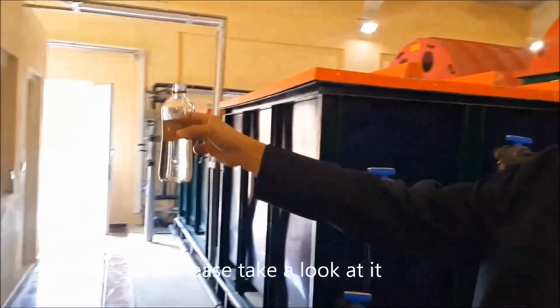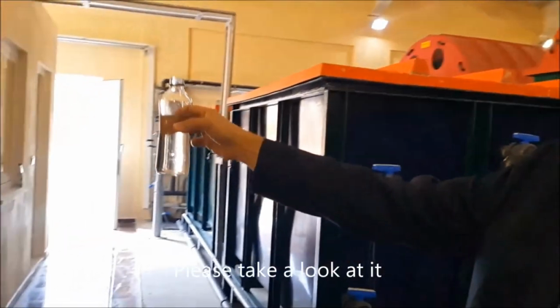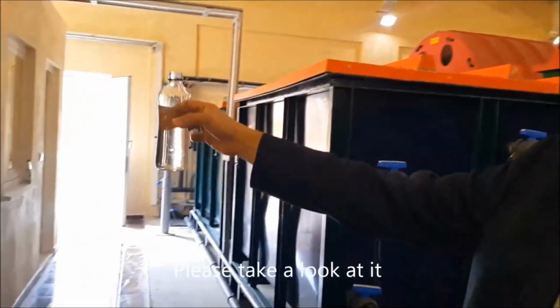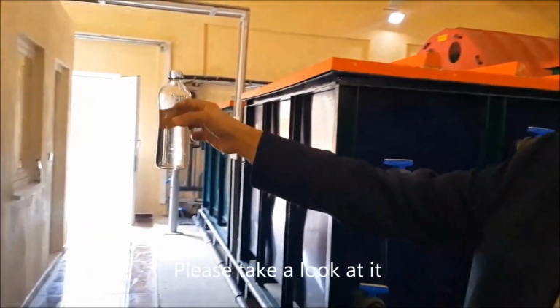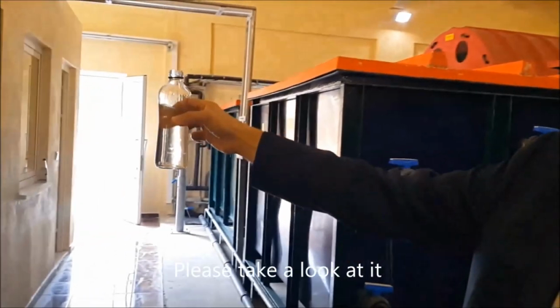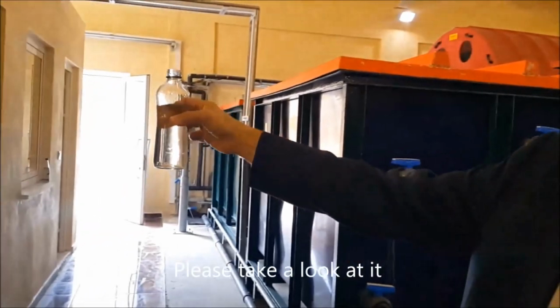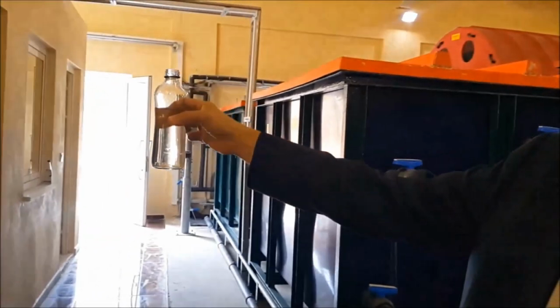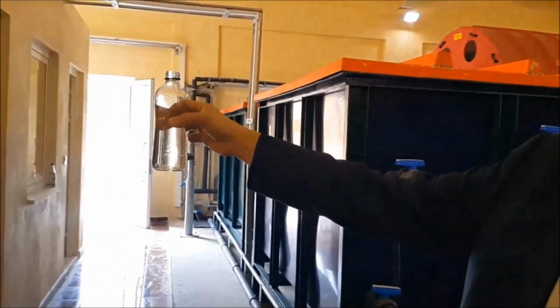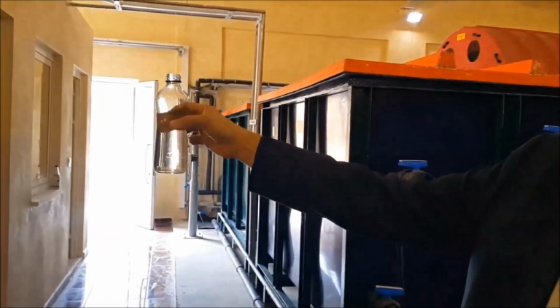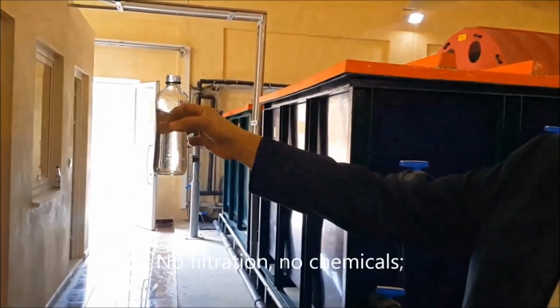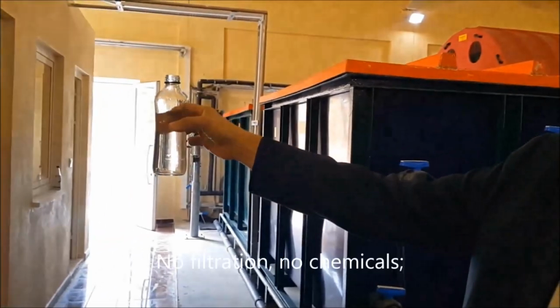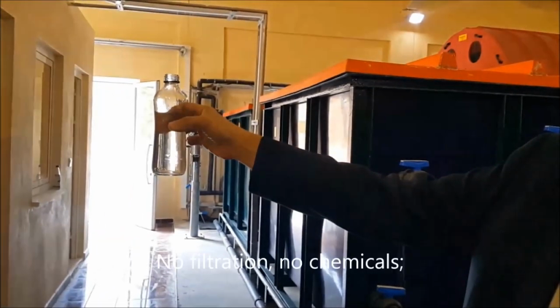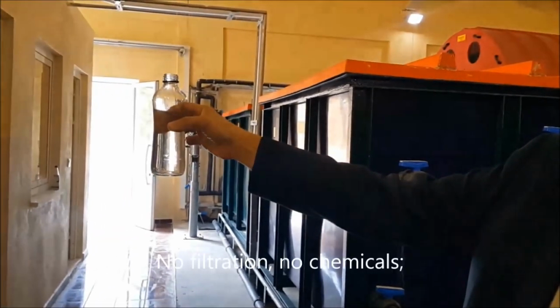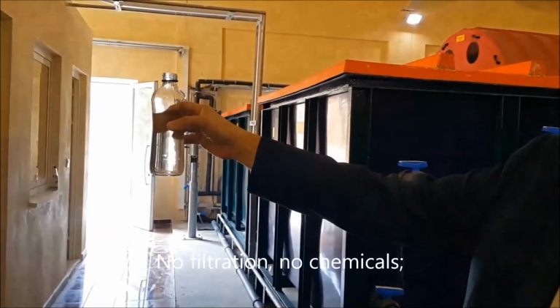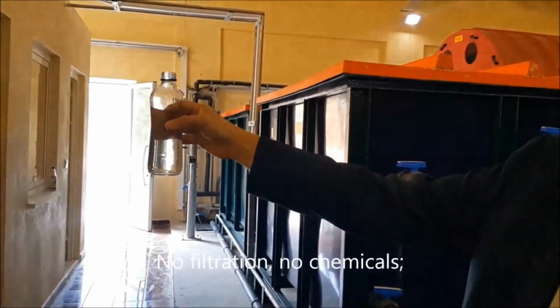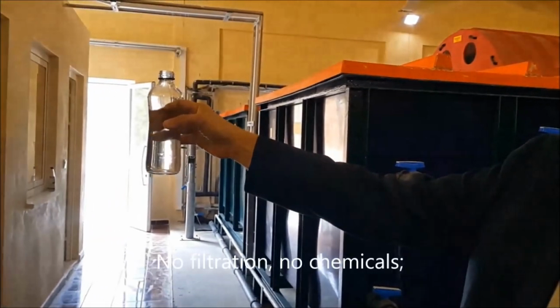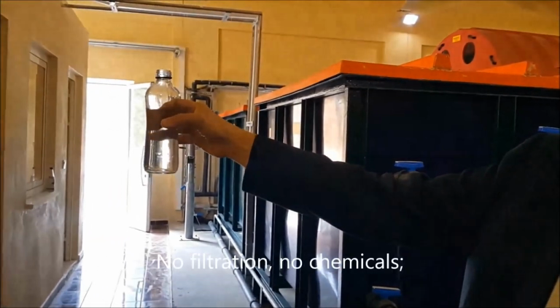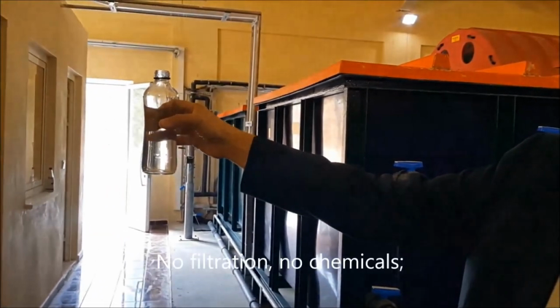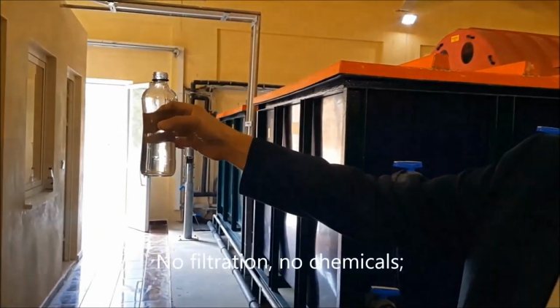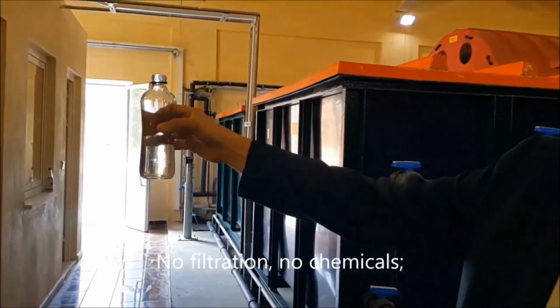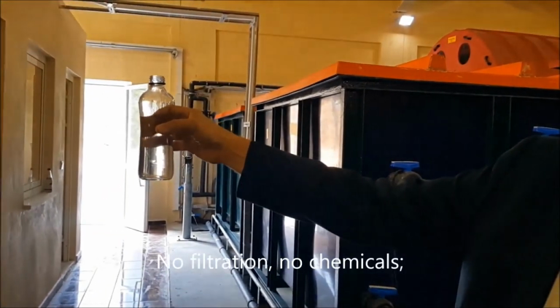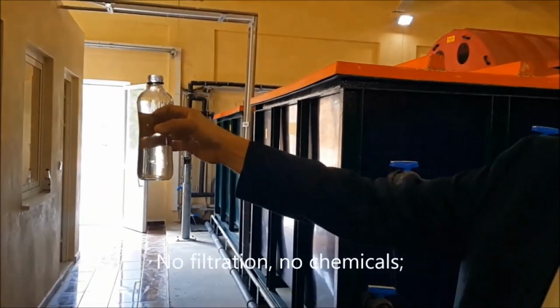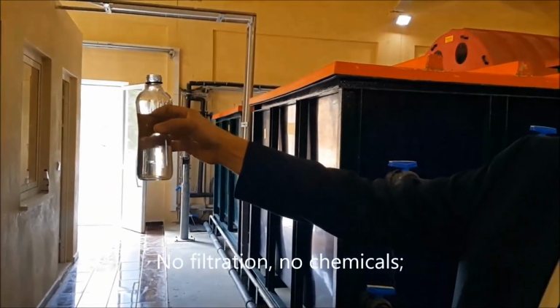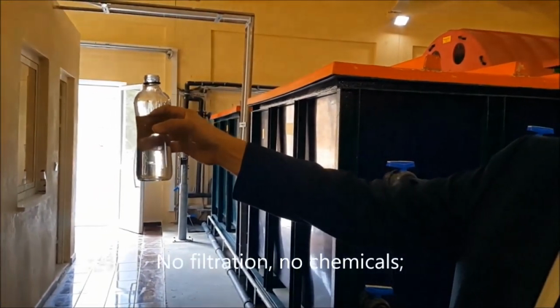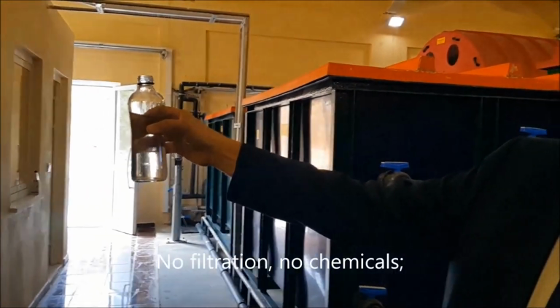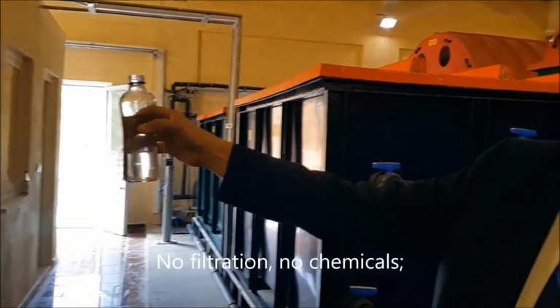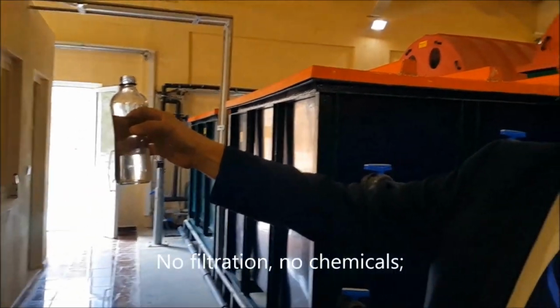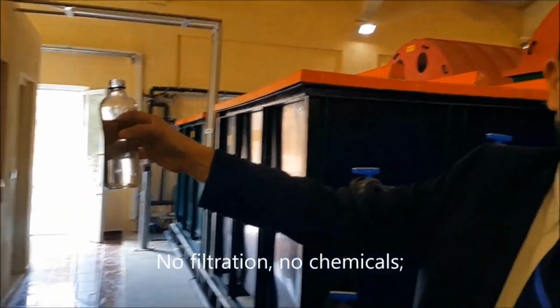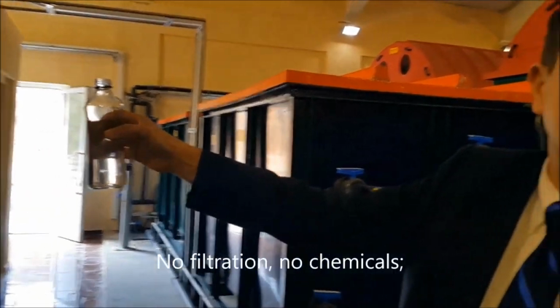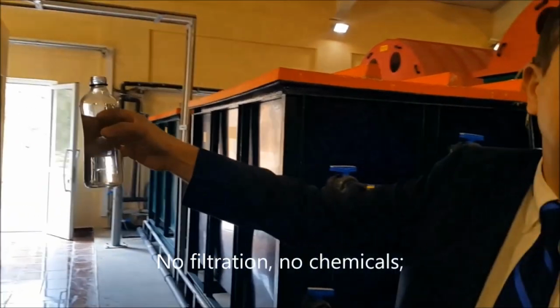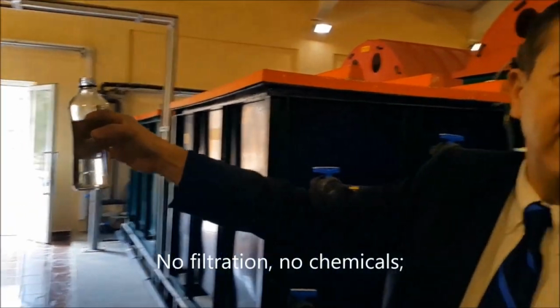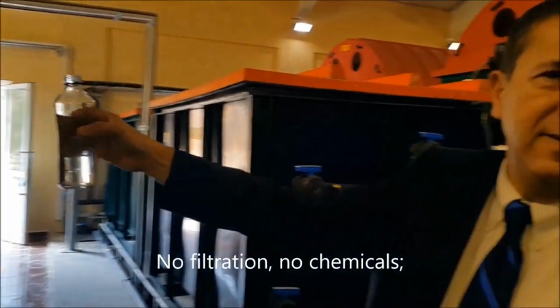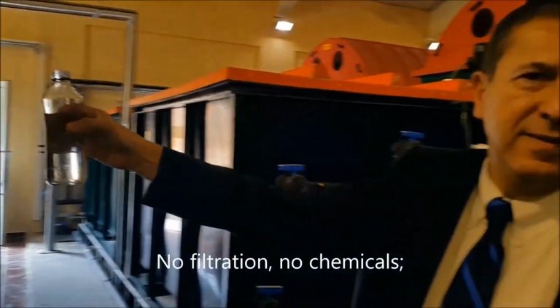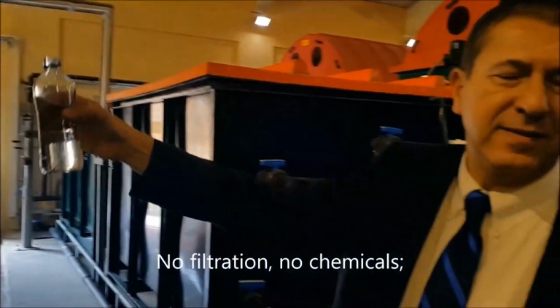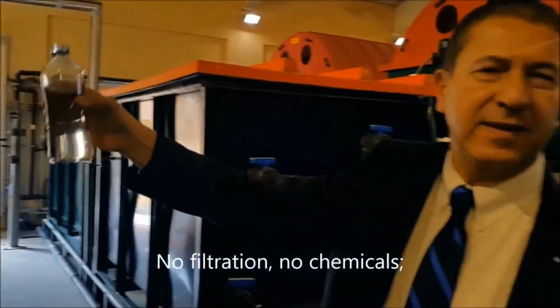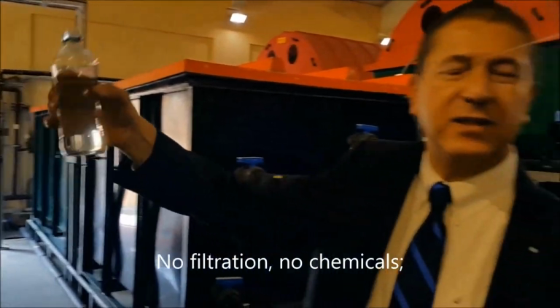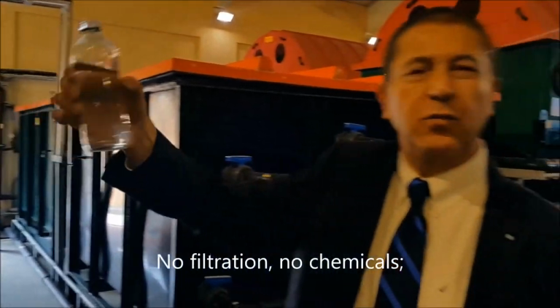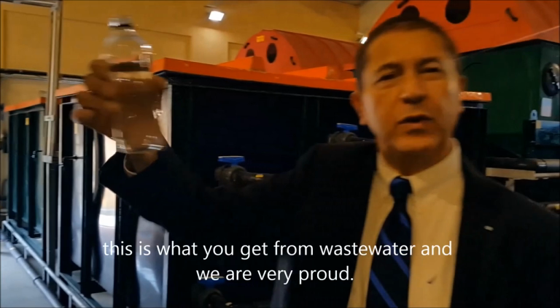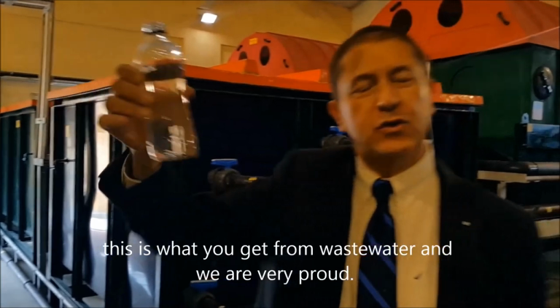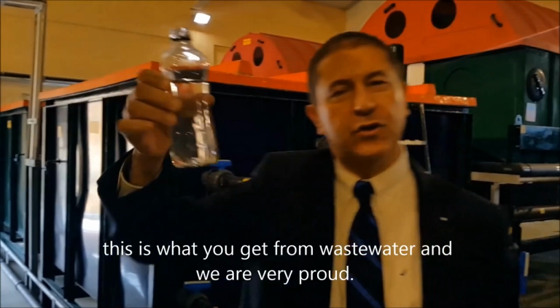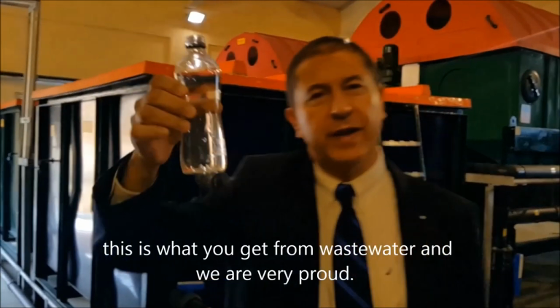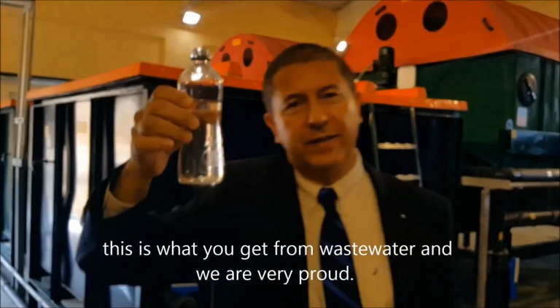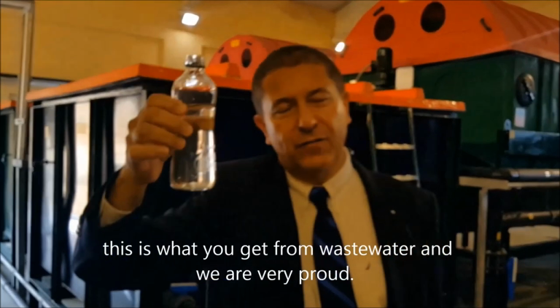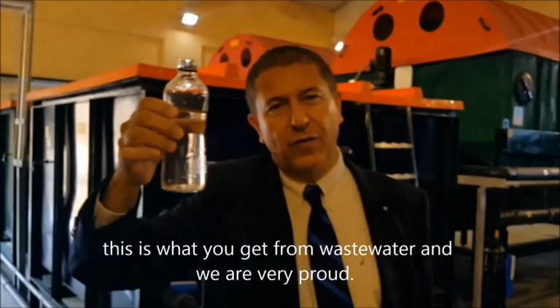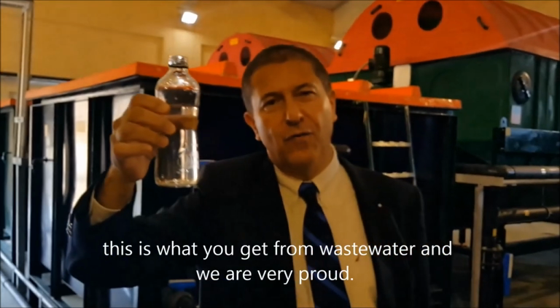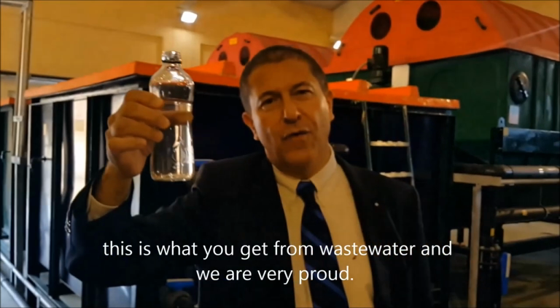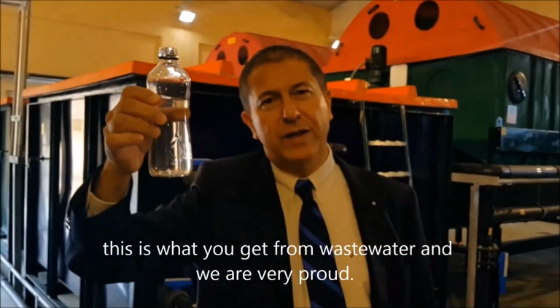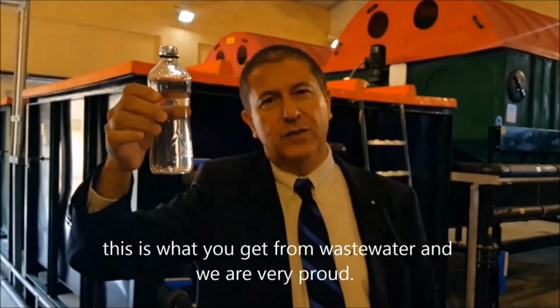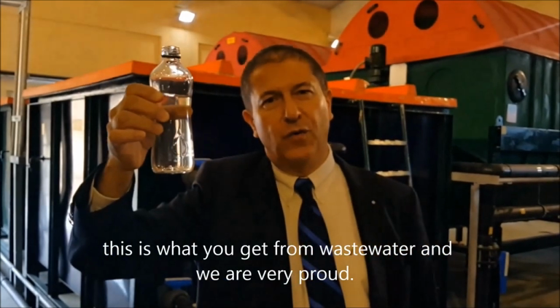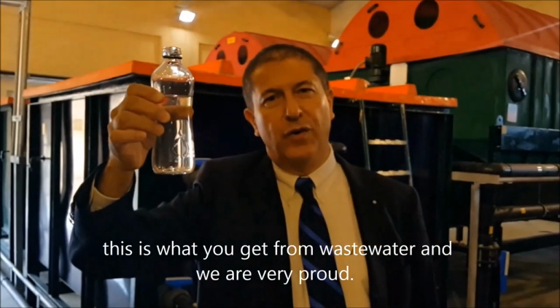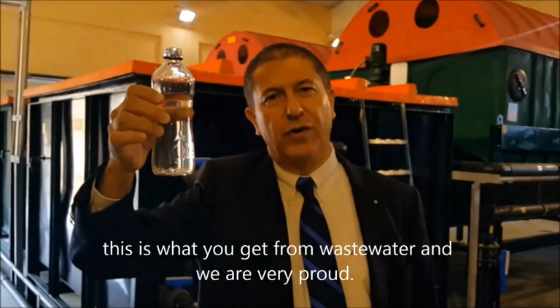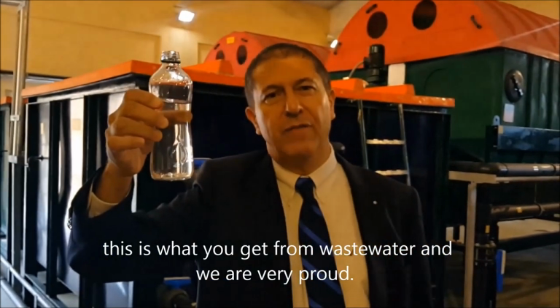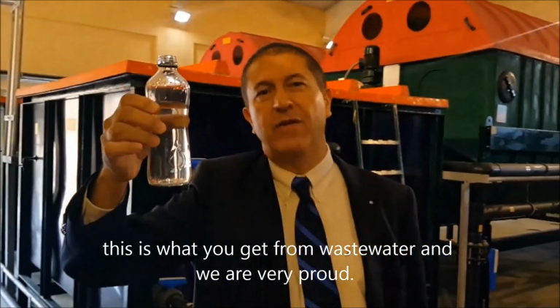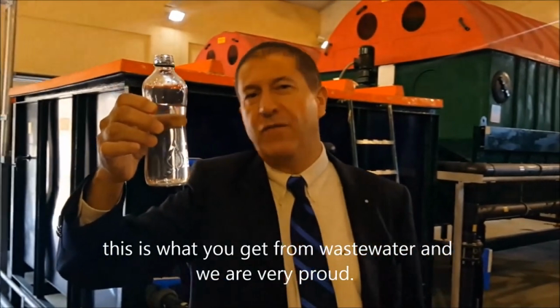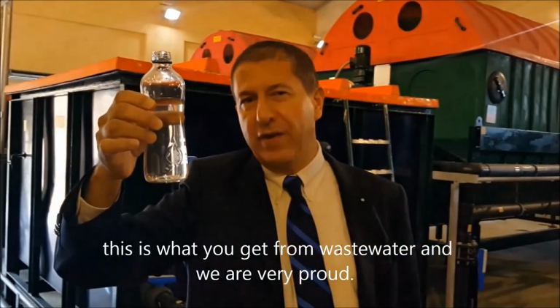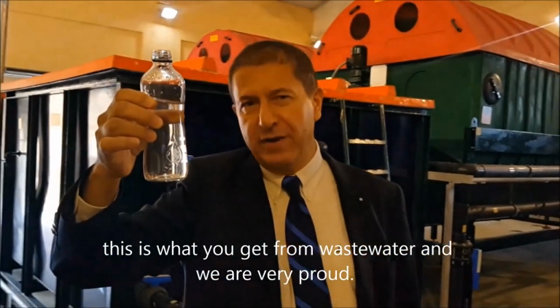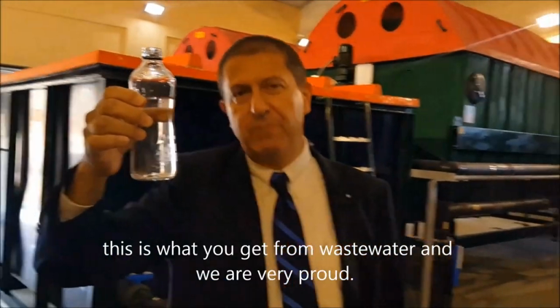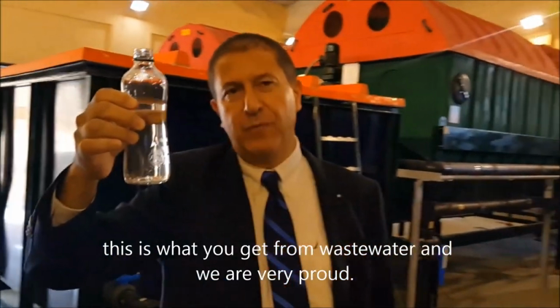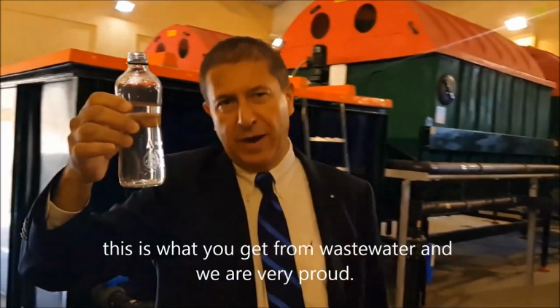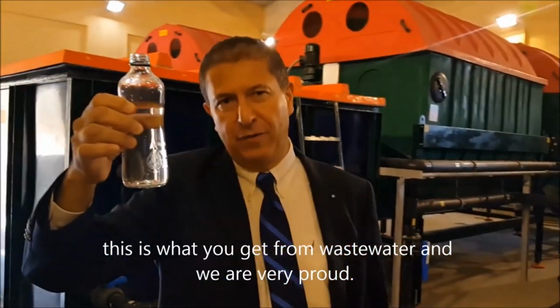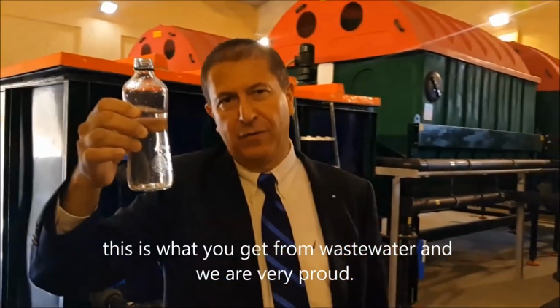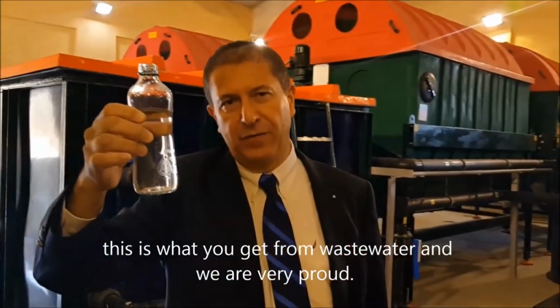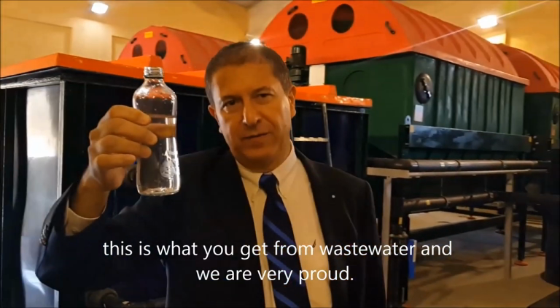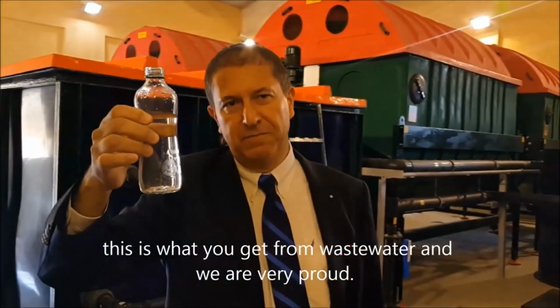No filtration, no chemicals. This is what you get from wastewater, and we are very proud of it.